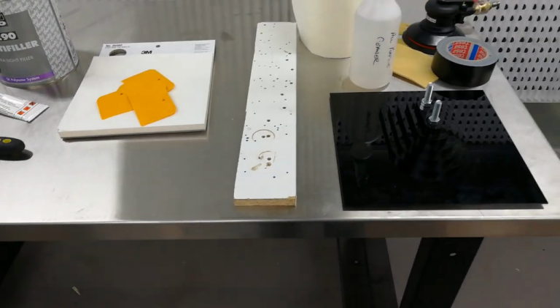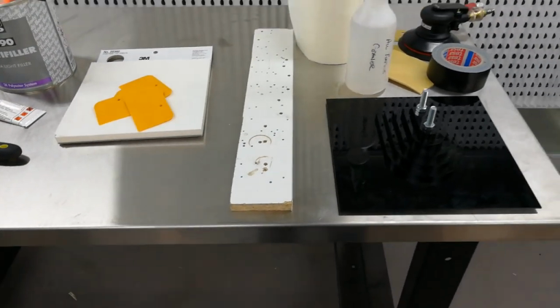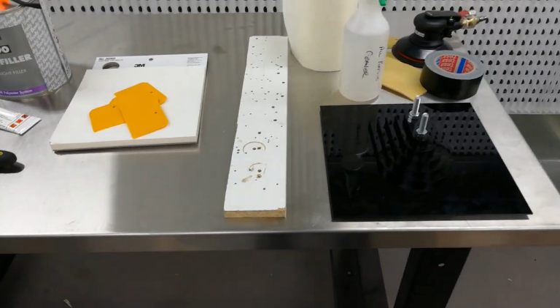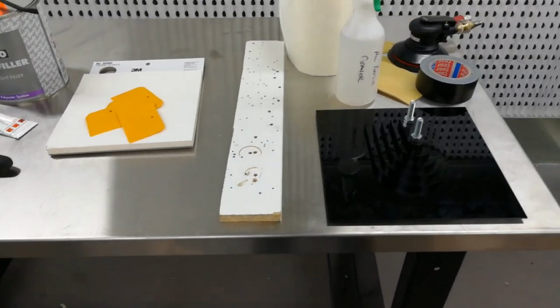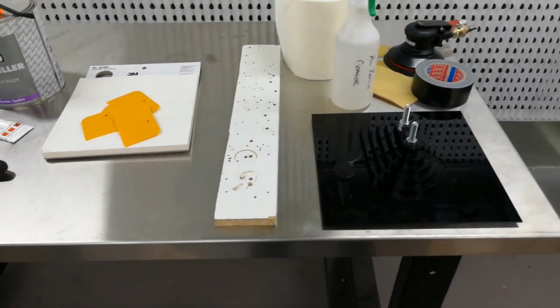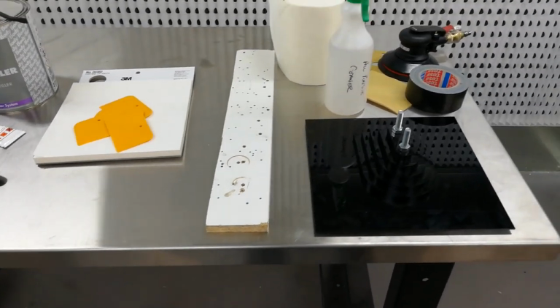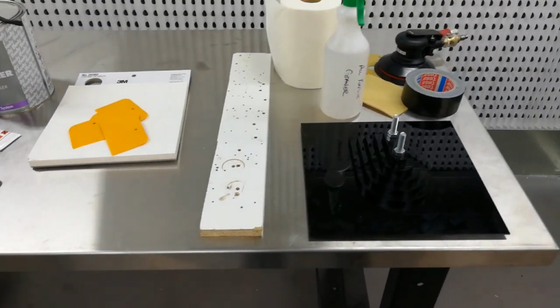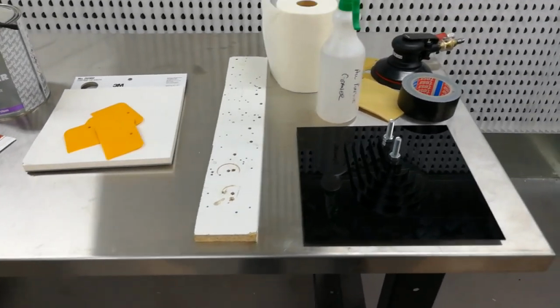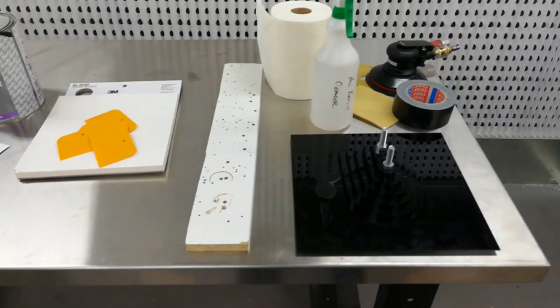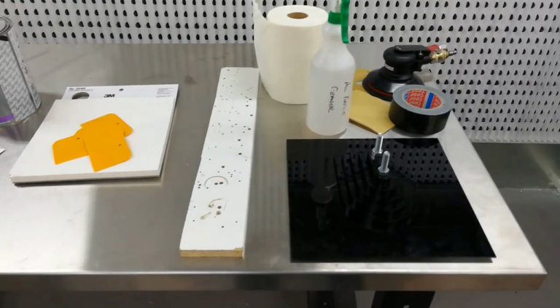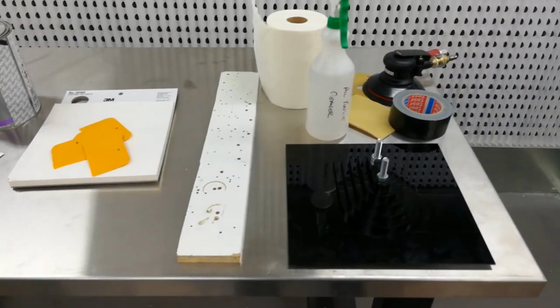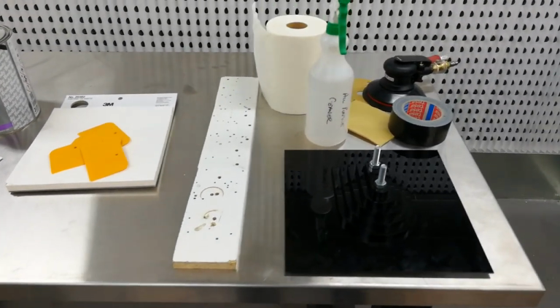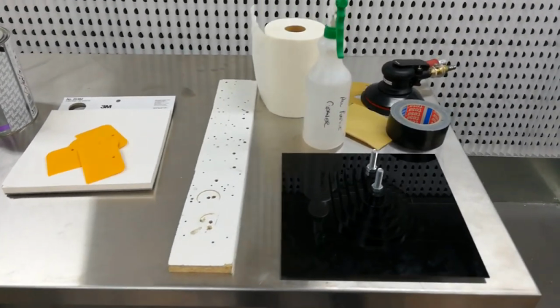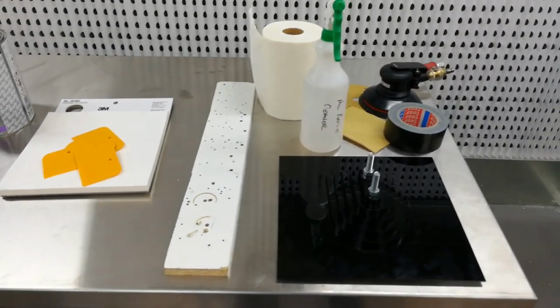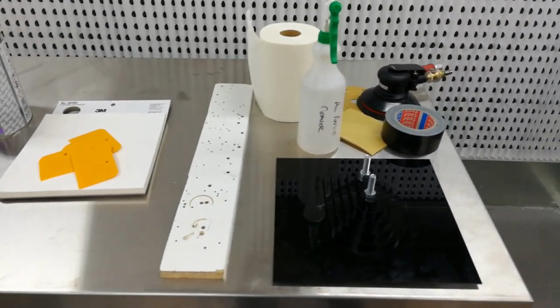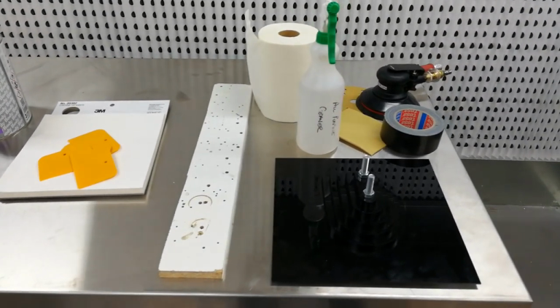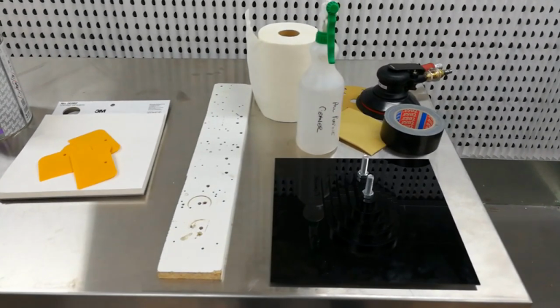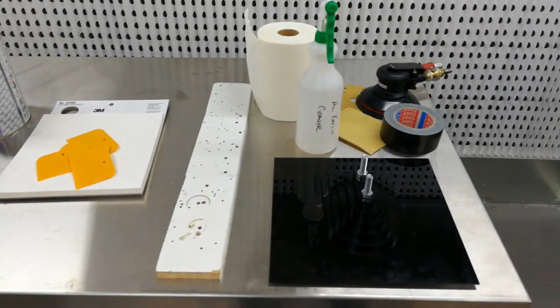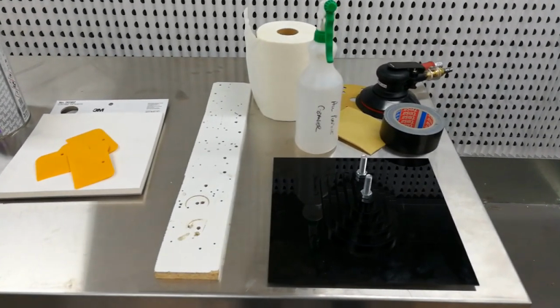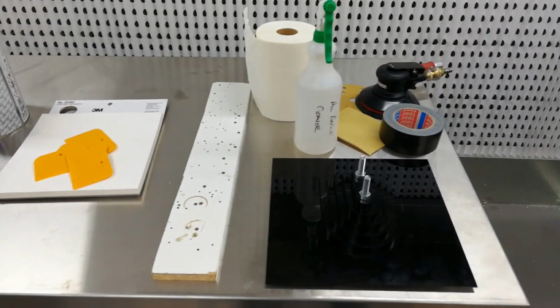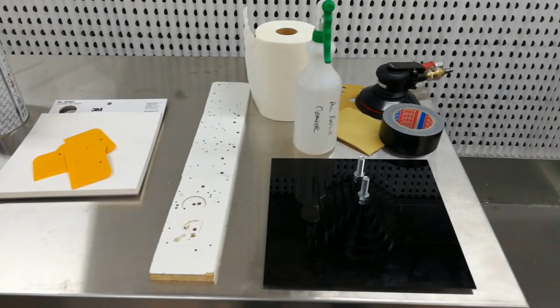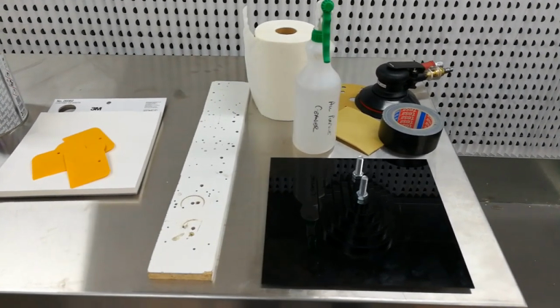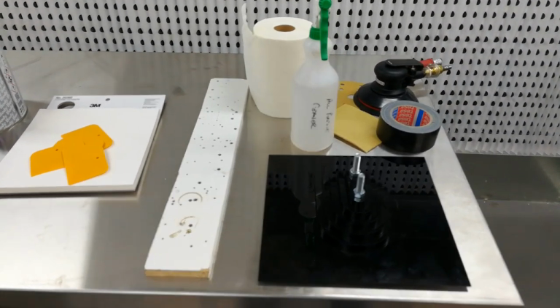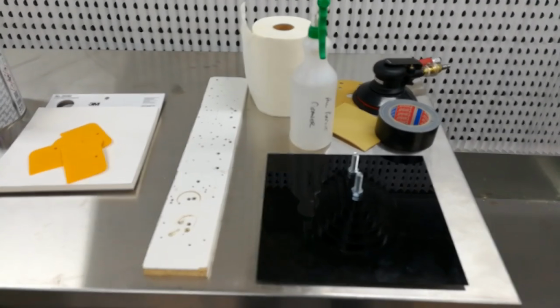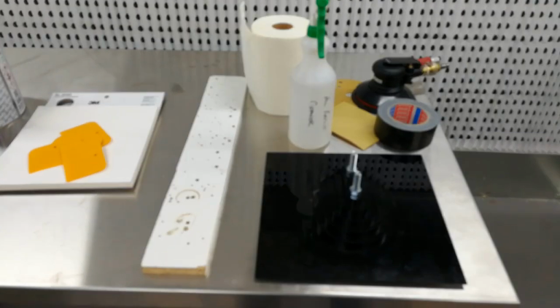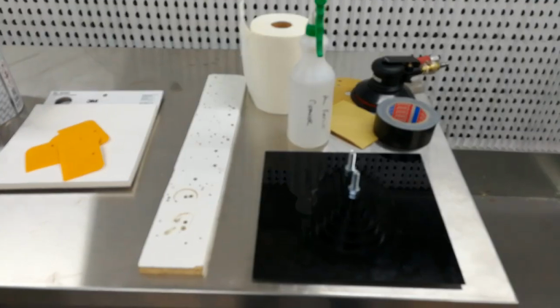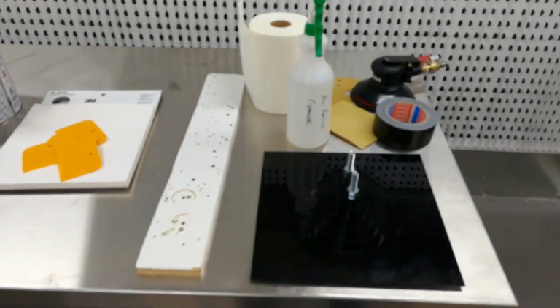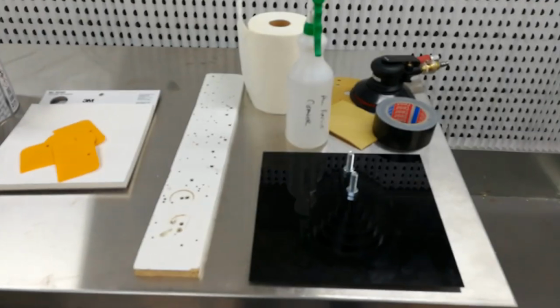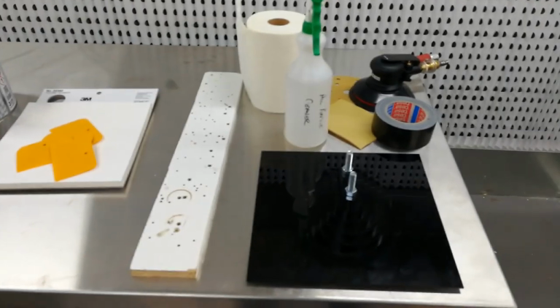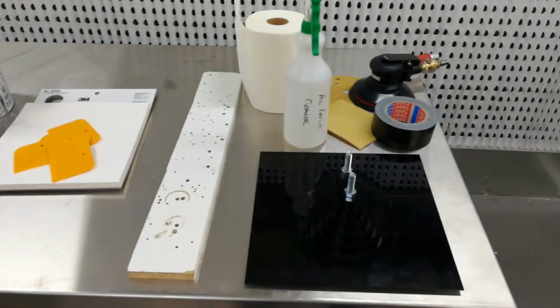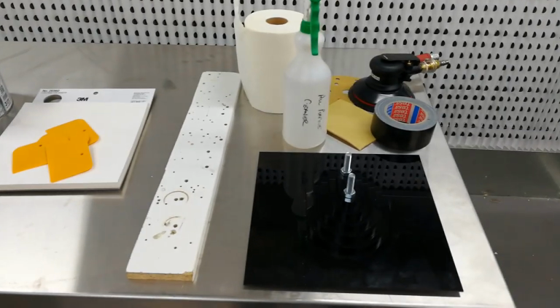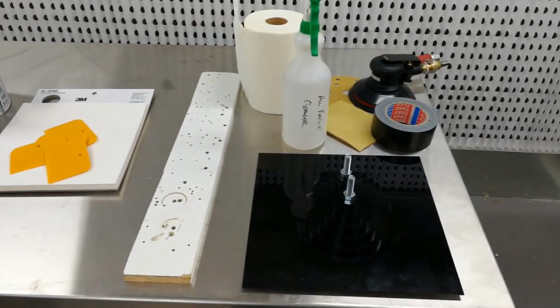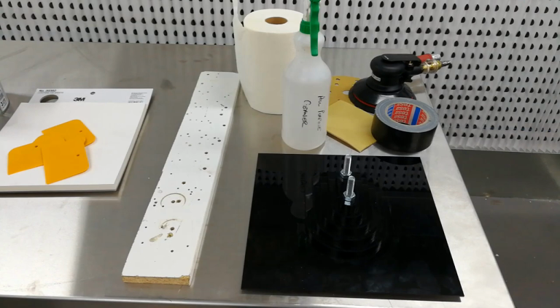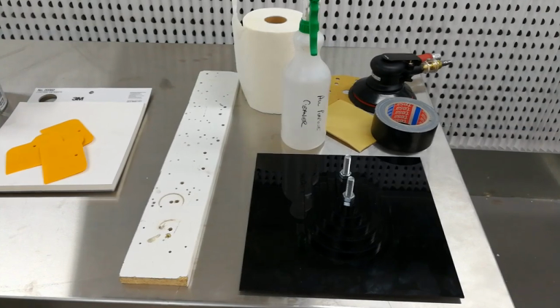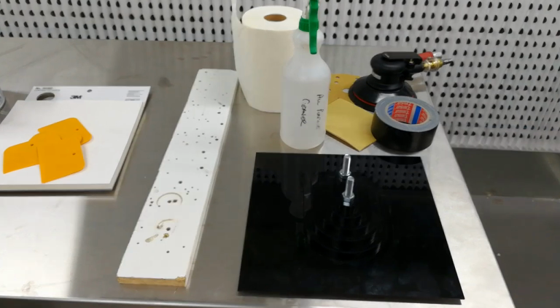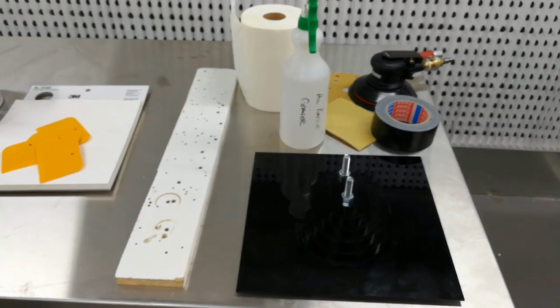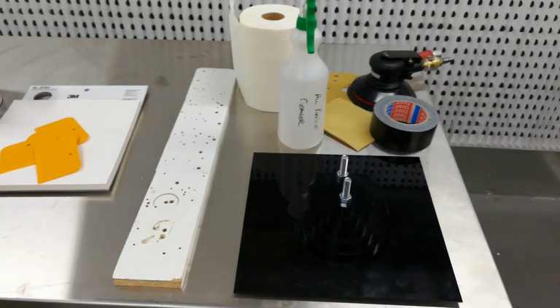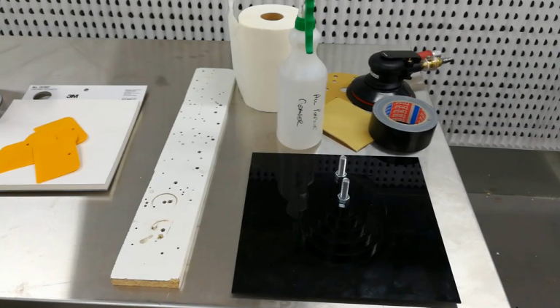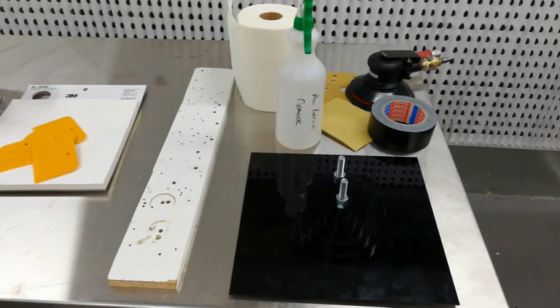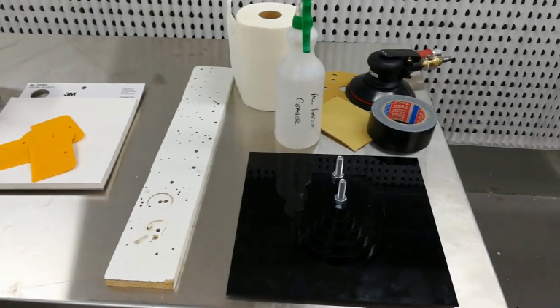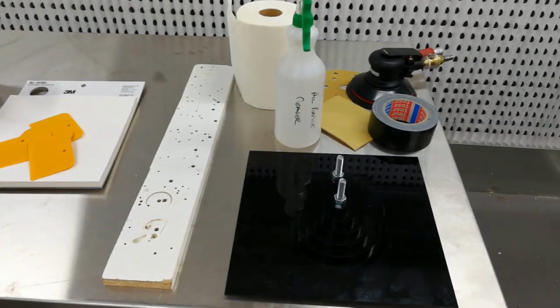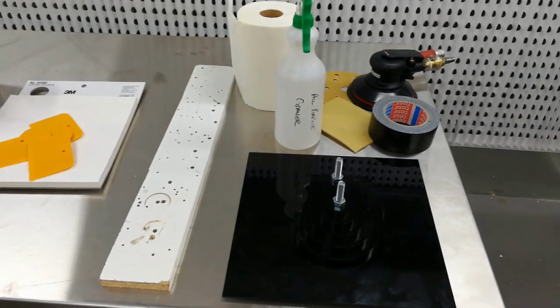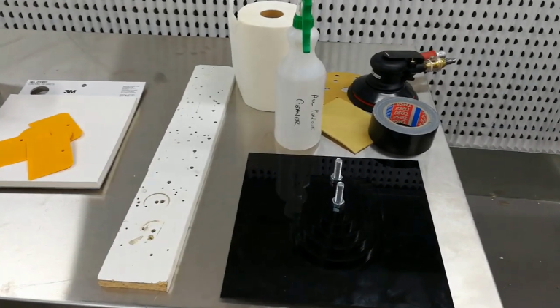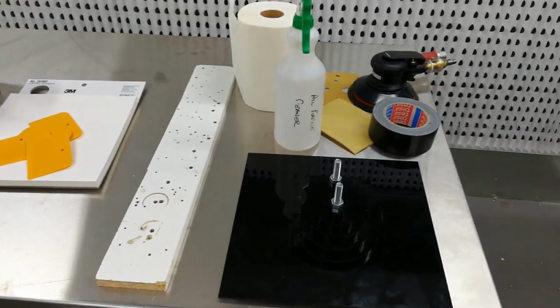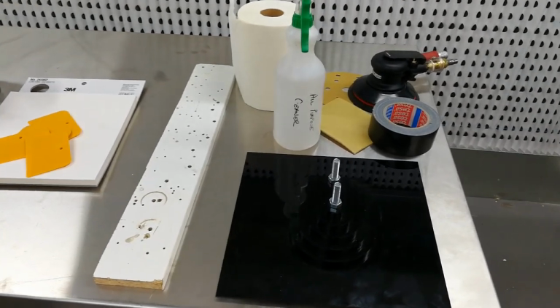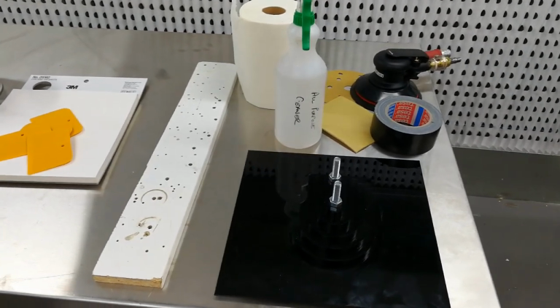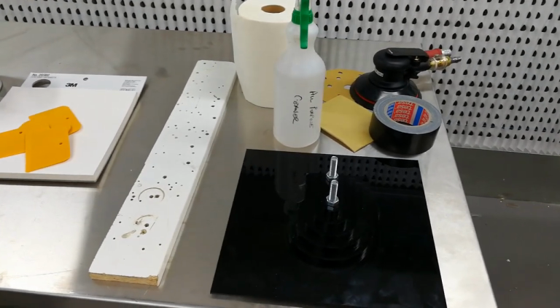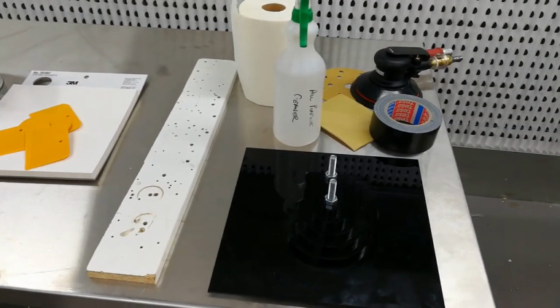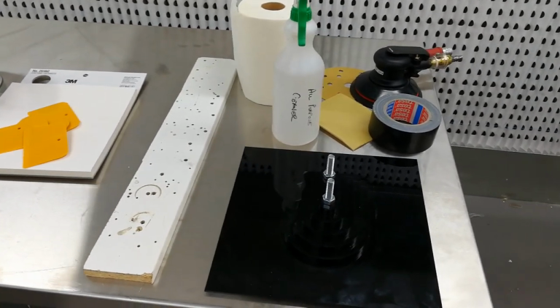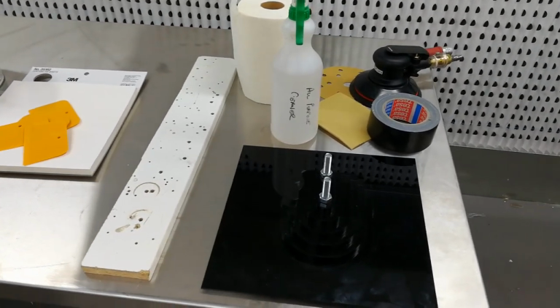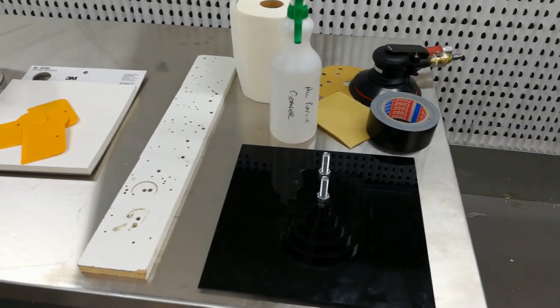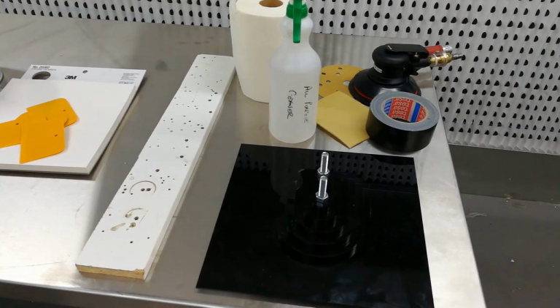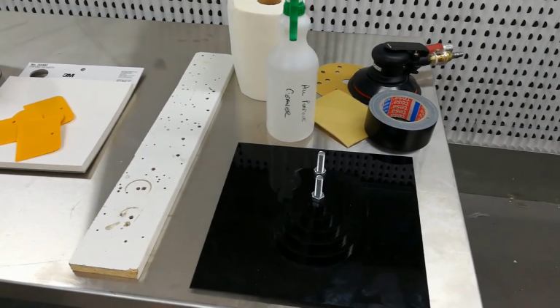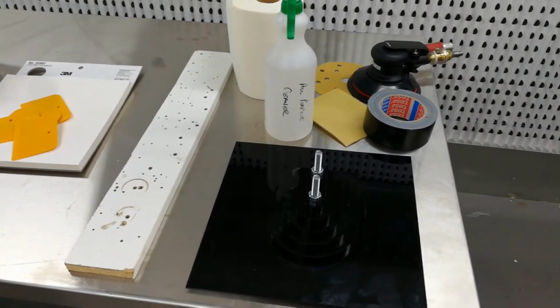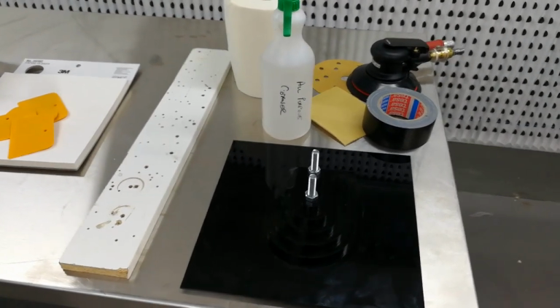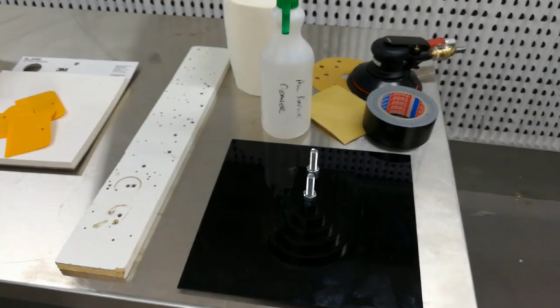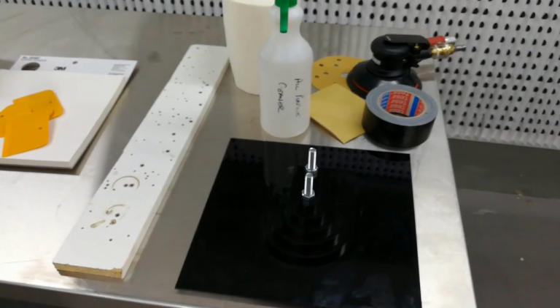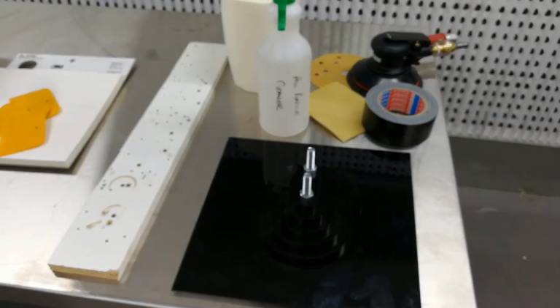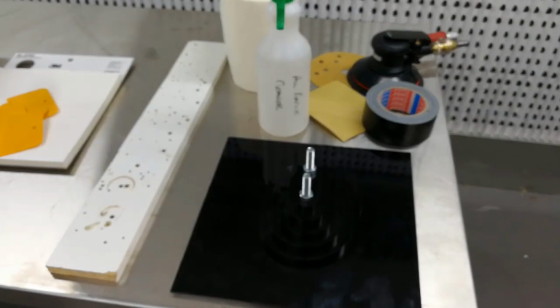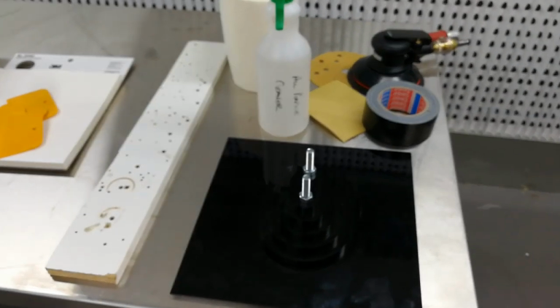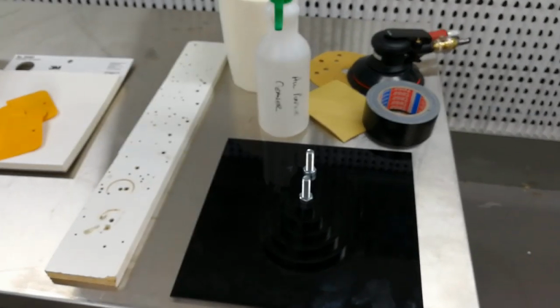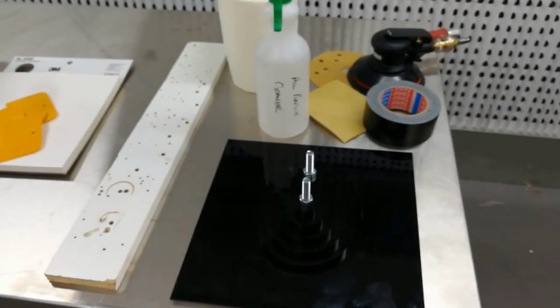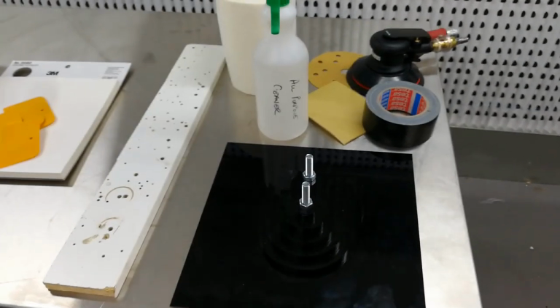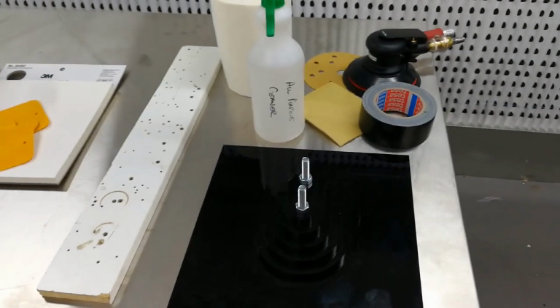Lastly, you will need some sandpaper to rough up the surface of your mould, and some solvent and paper towel to clean the surface.